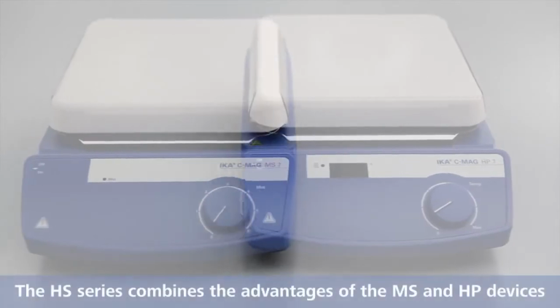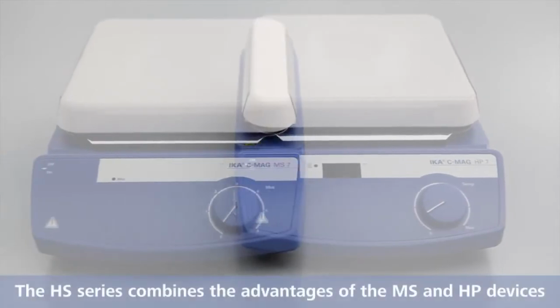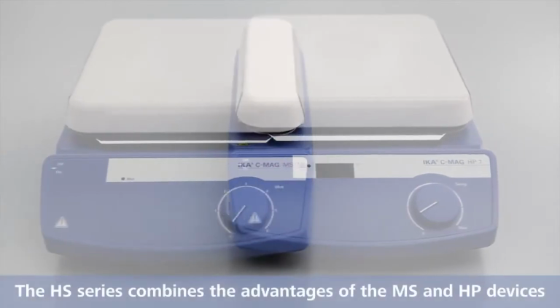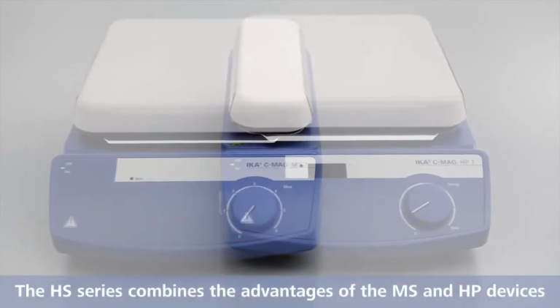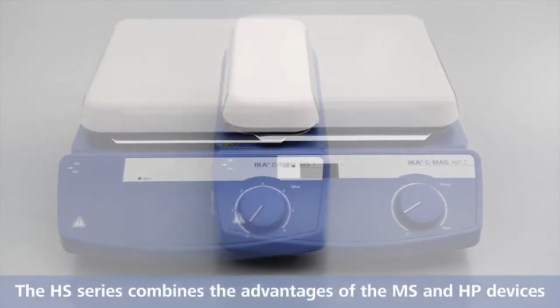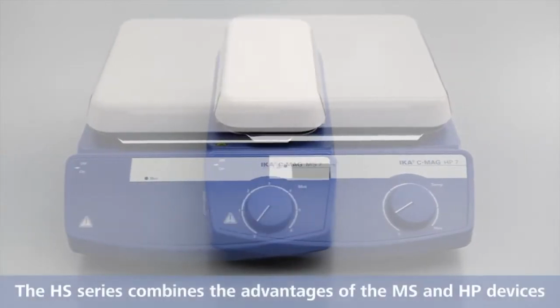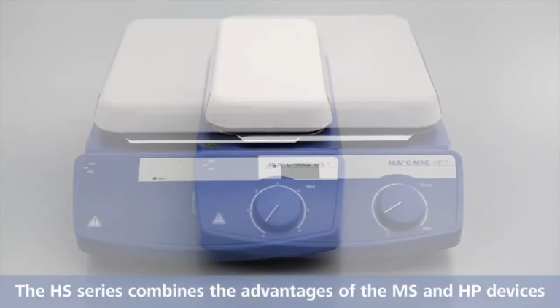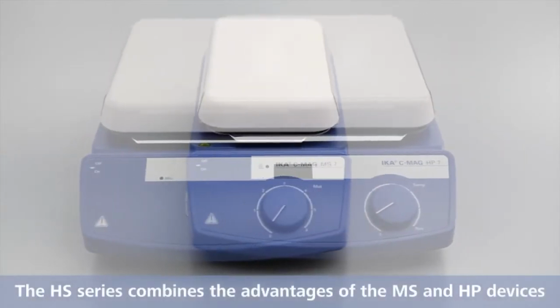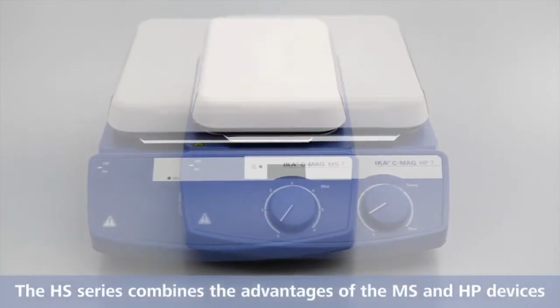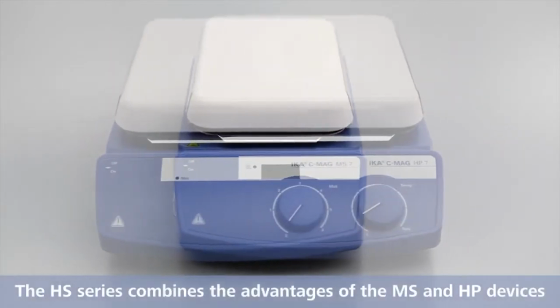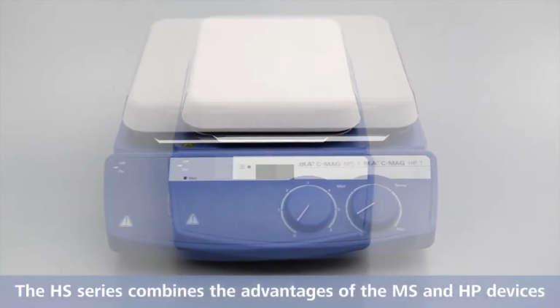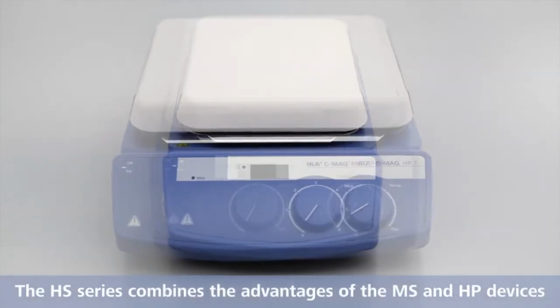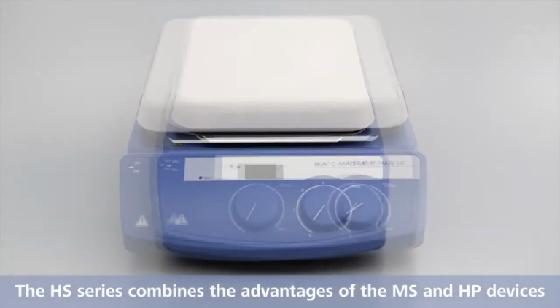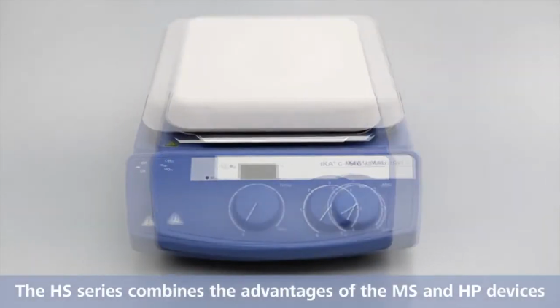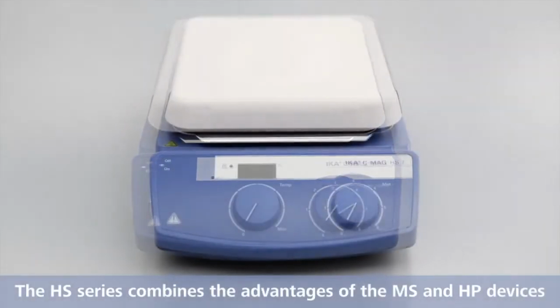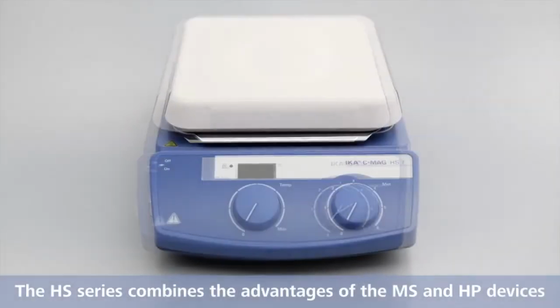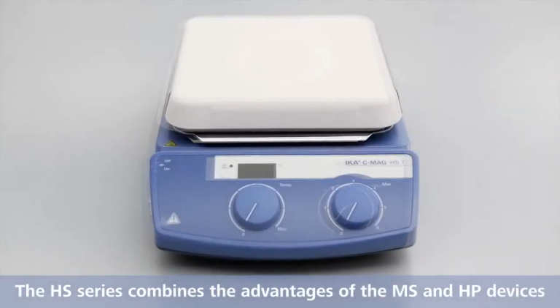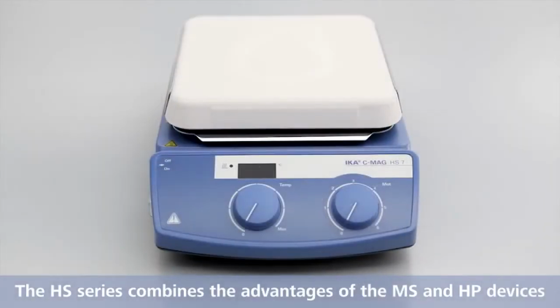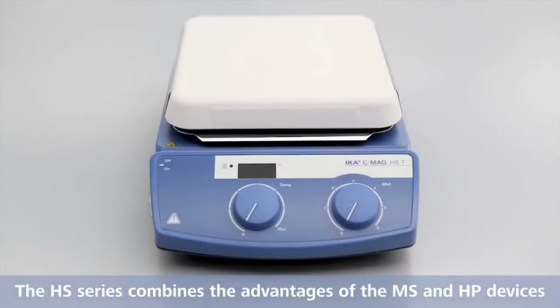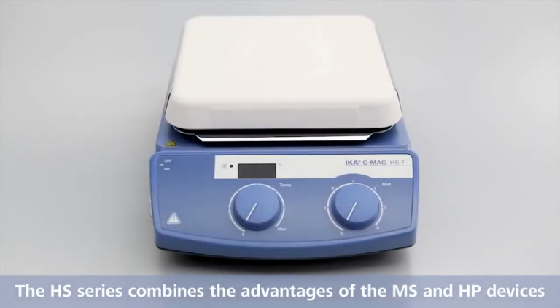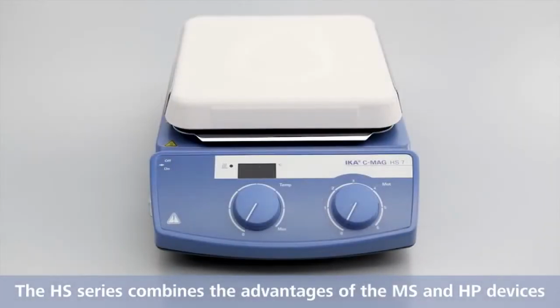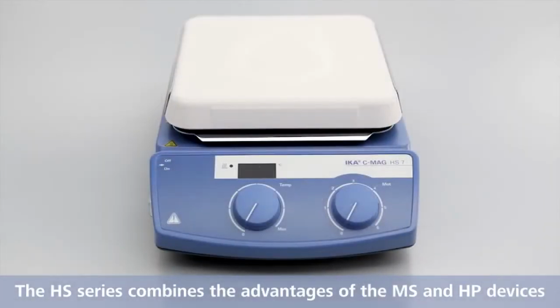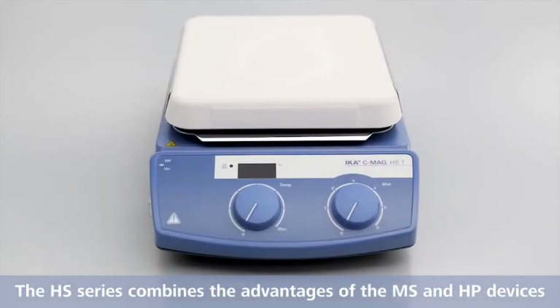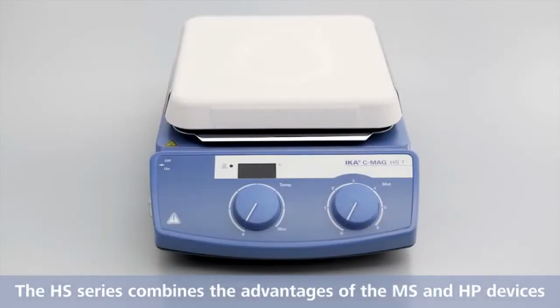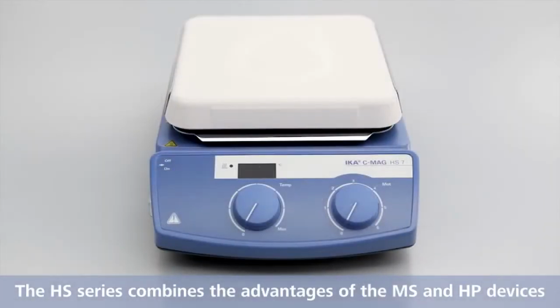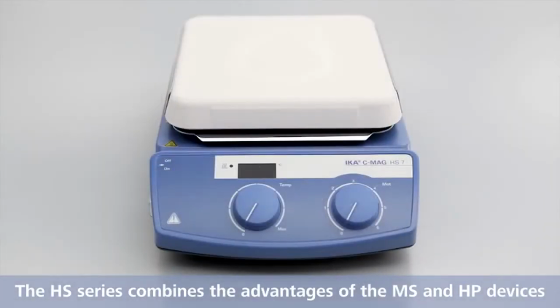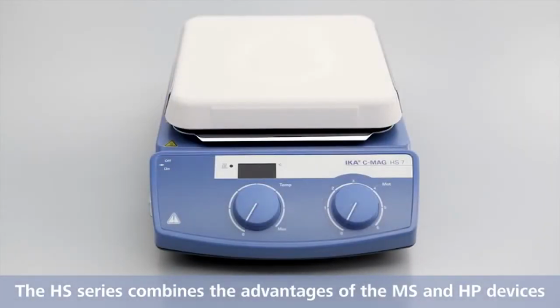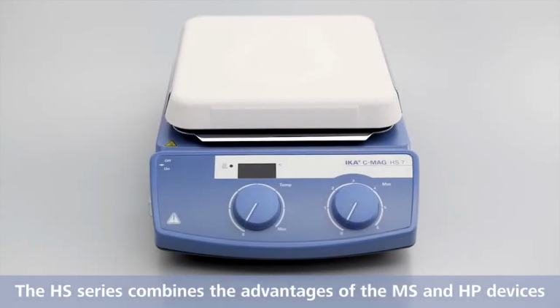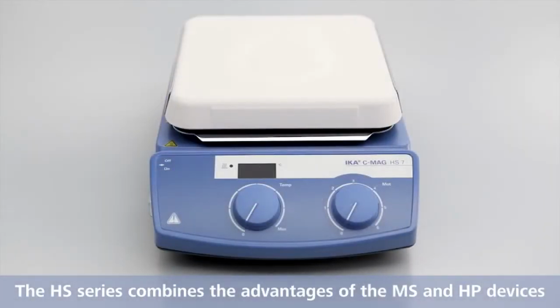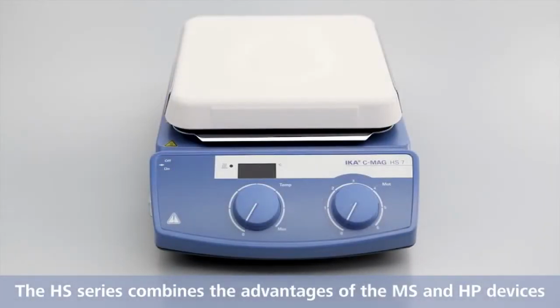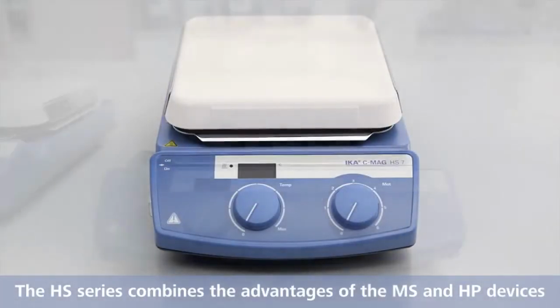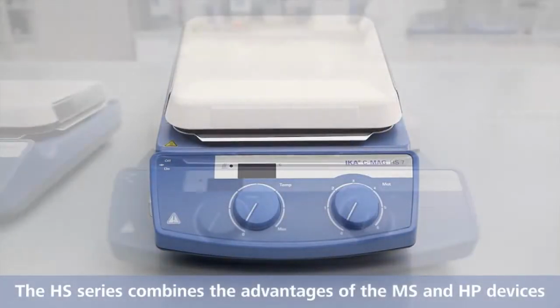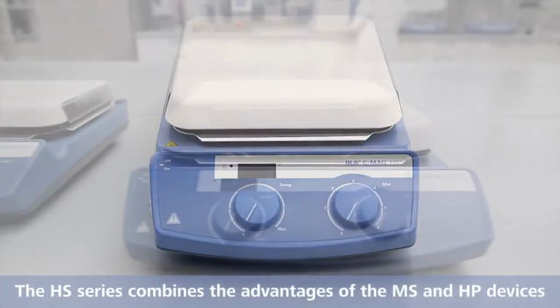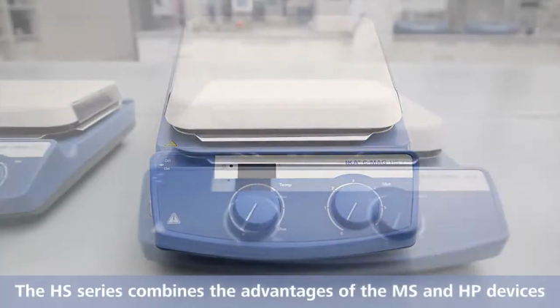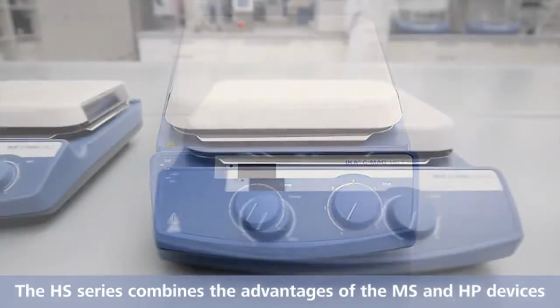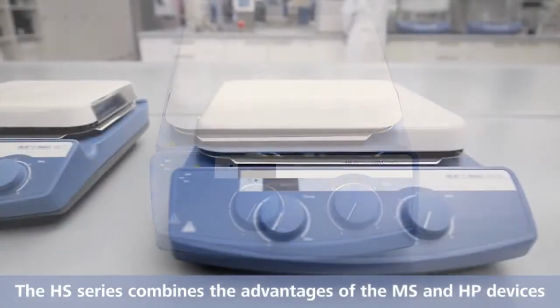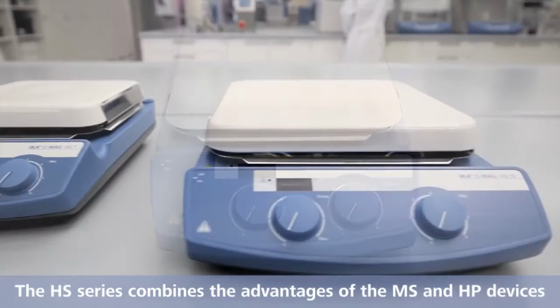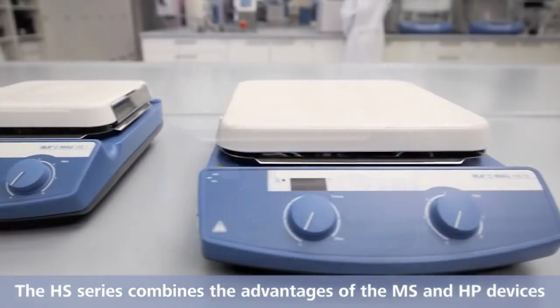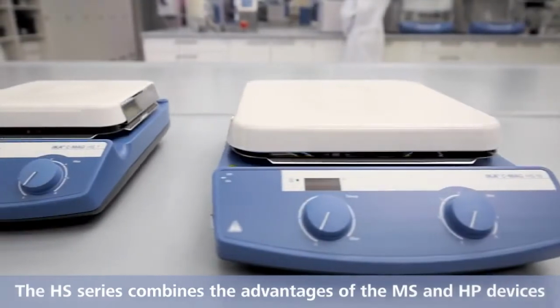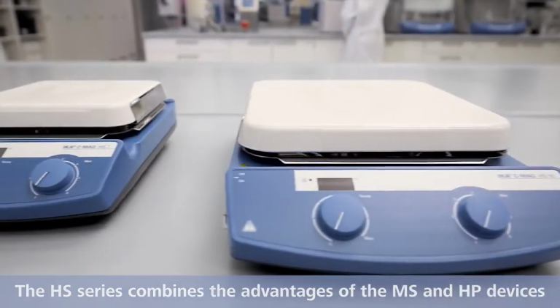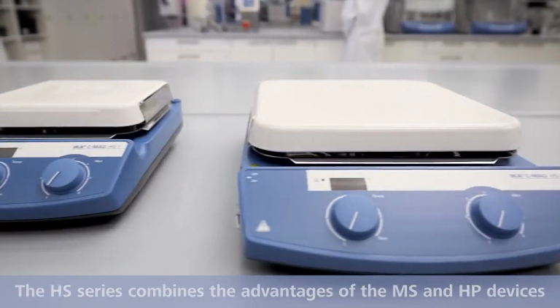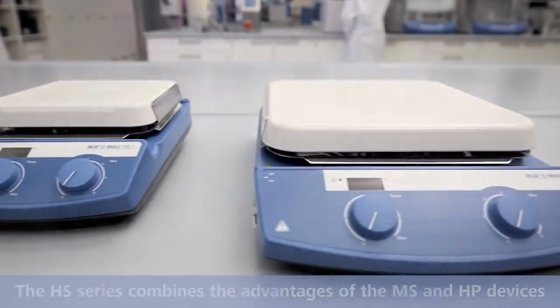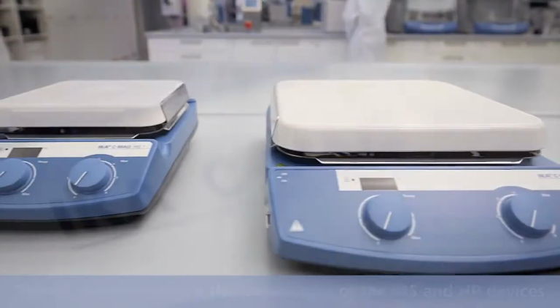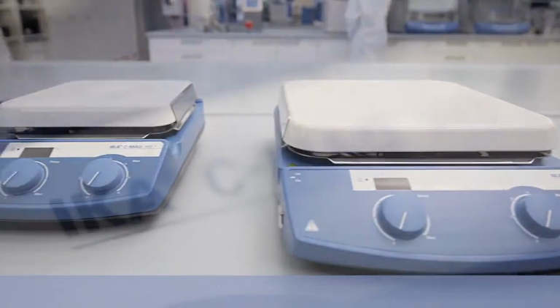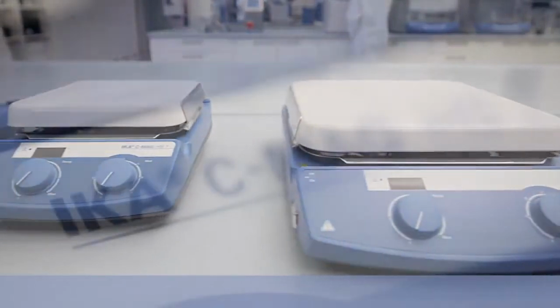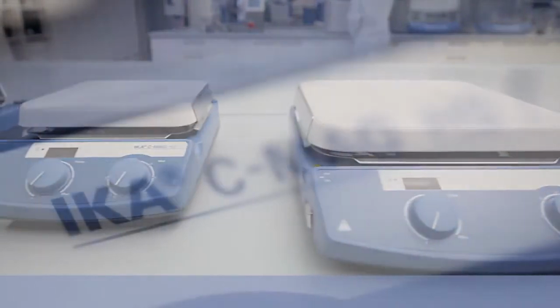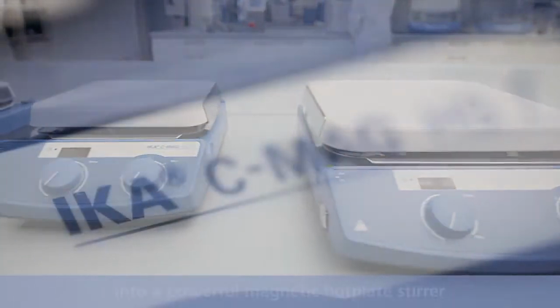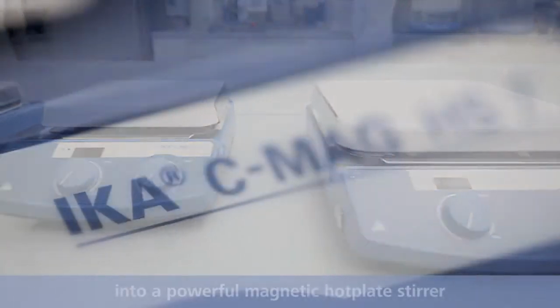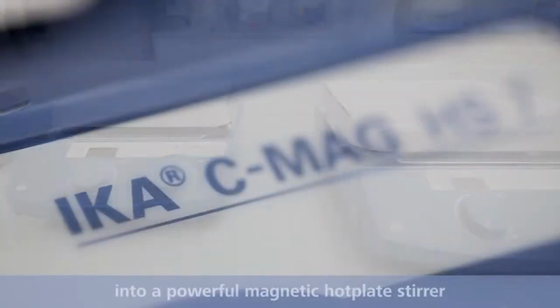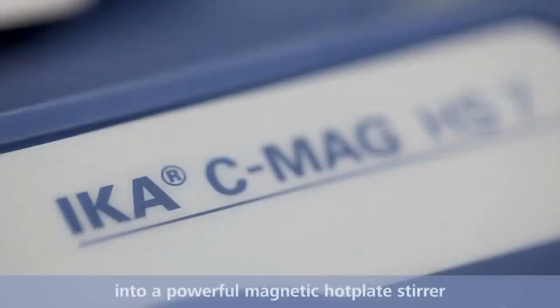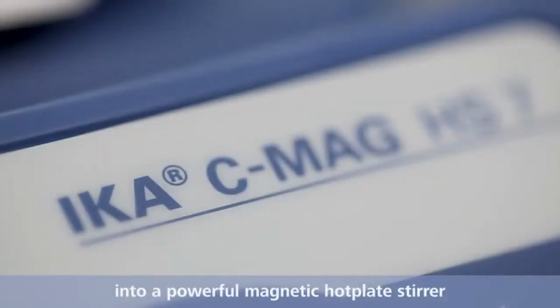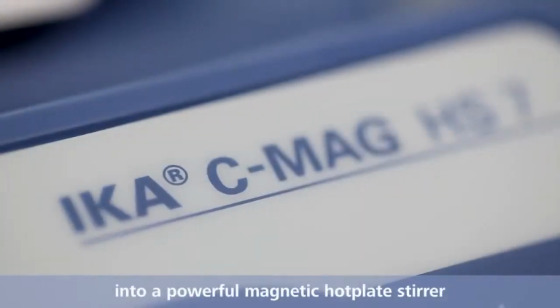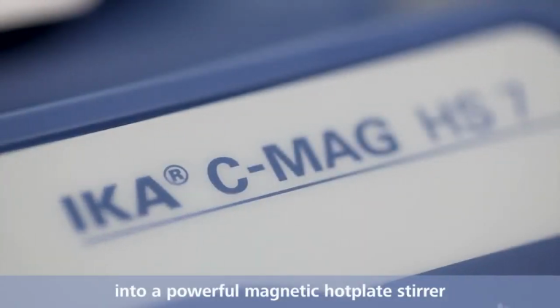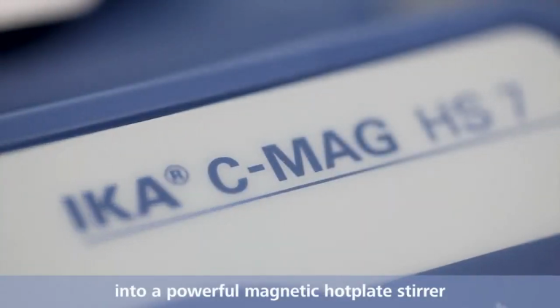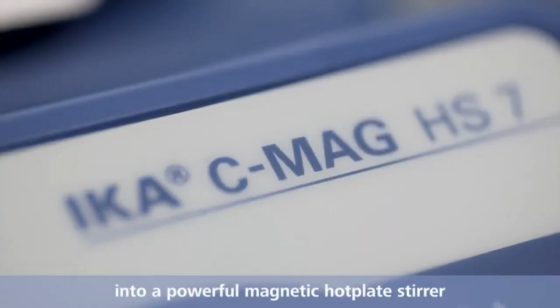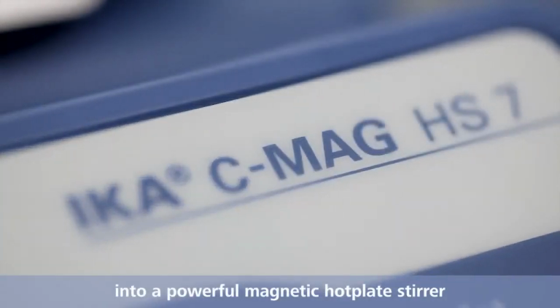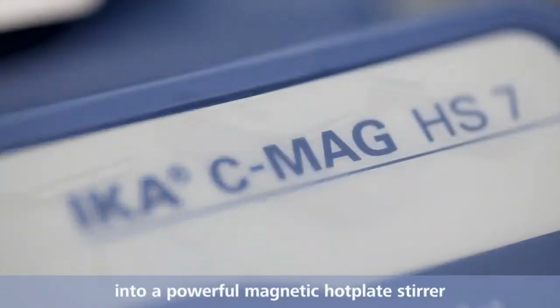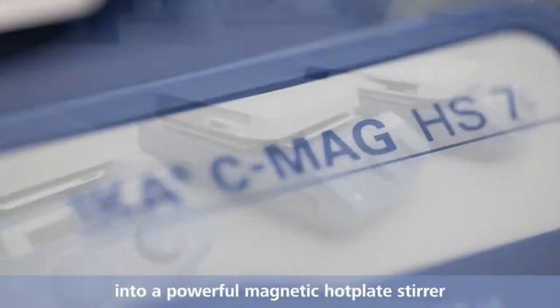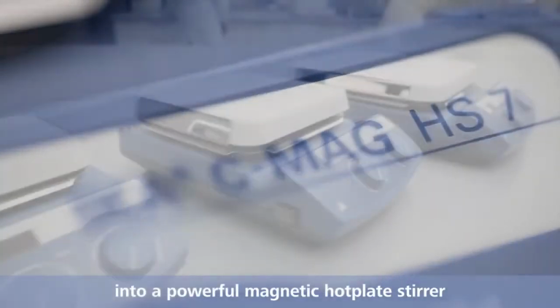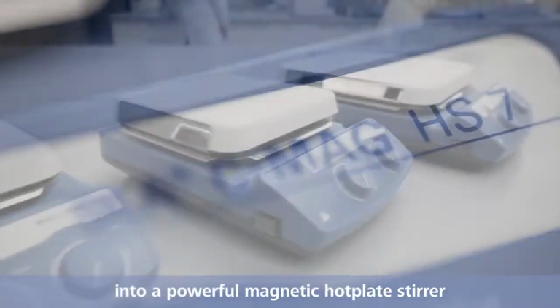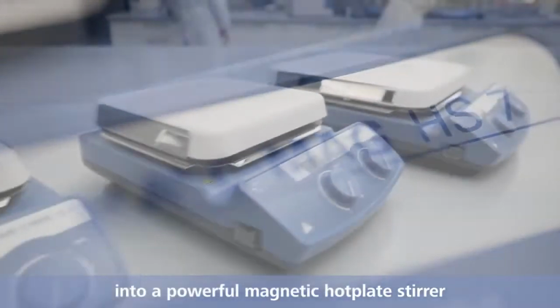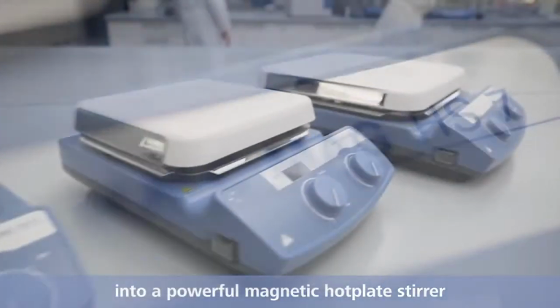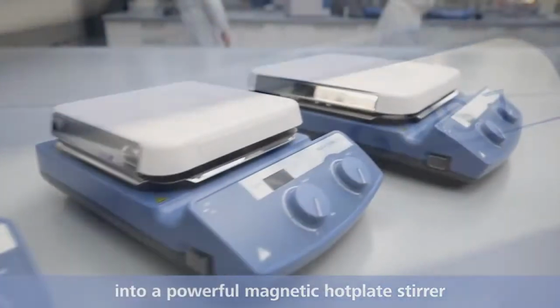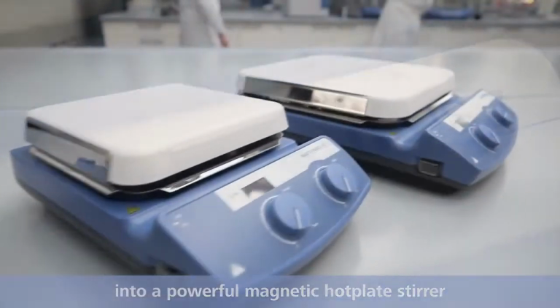Hot surface warning remains illuminated even after device is turned off. The HS series combines the advantages of the MS and HP devices into a powerful magnetic hot plate stirrer.